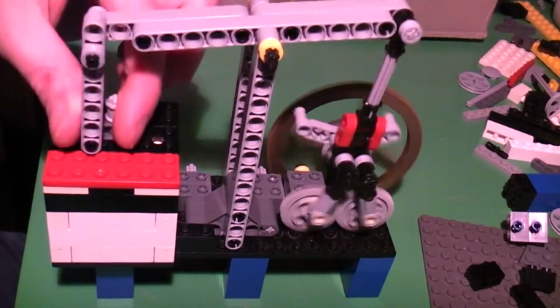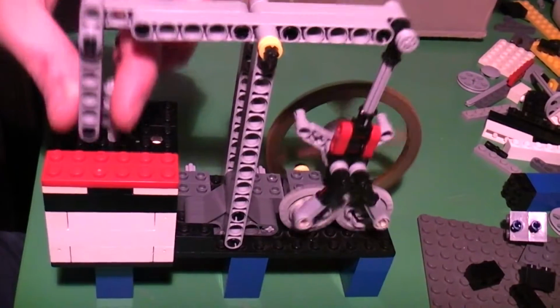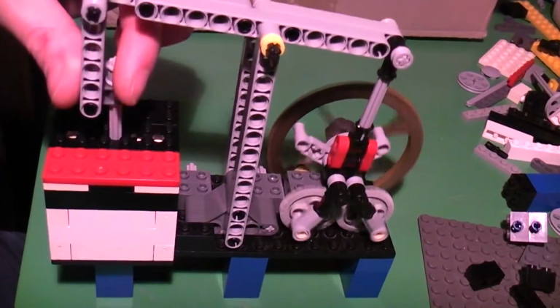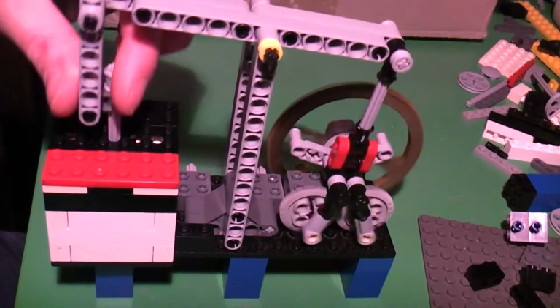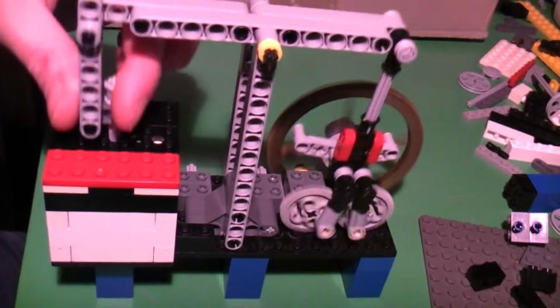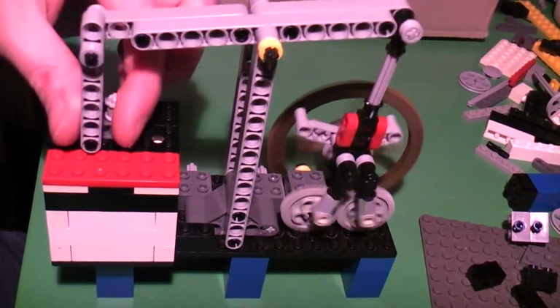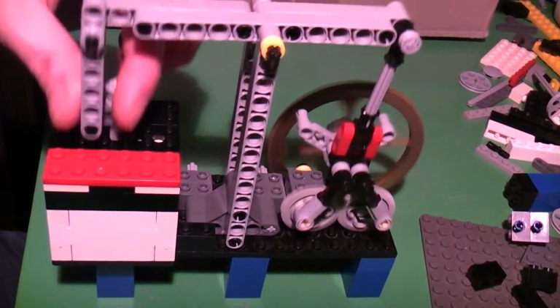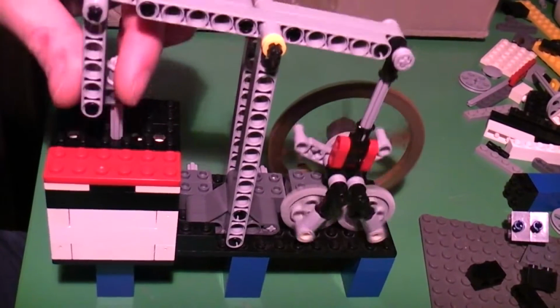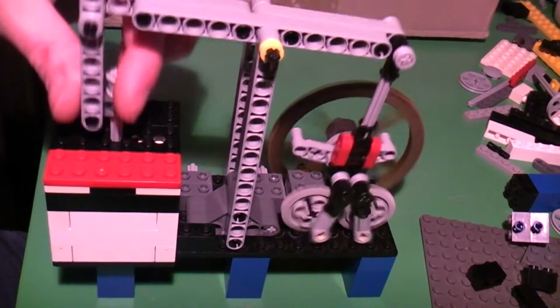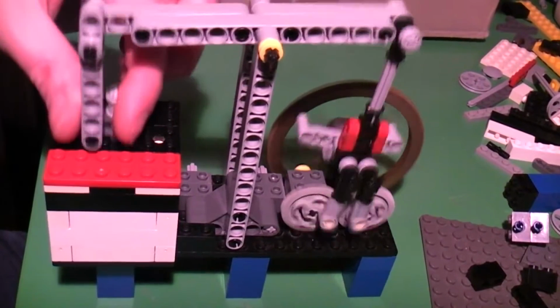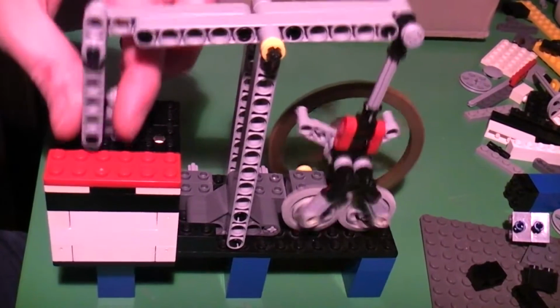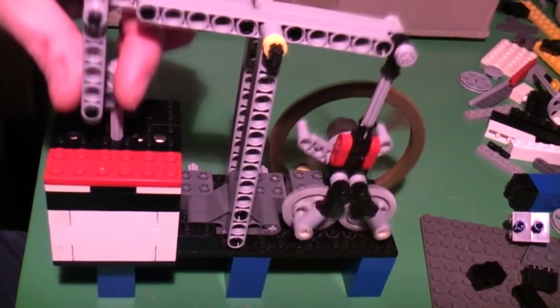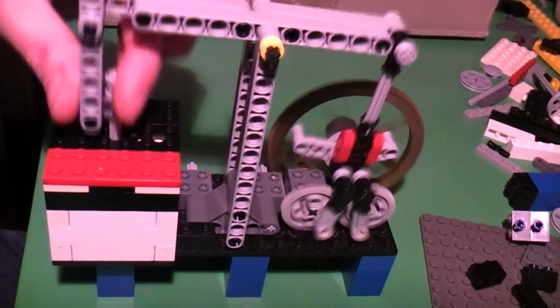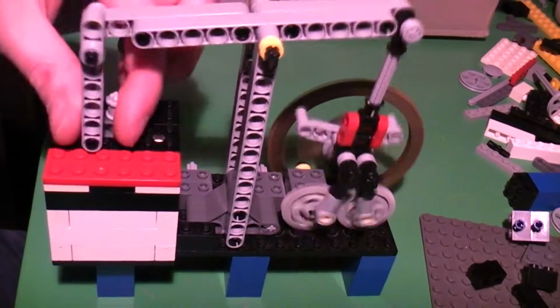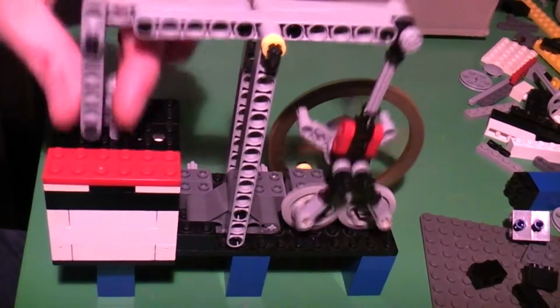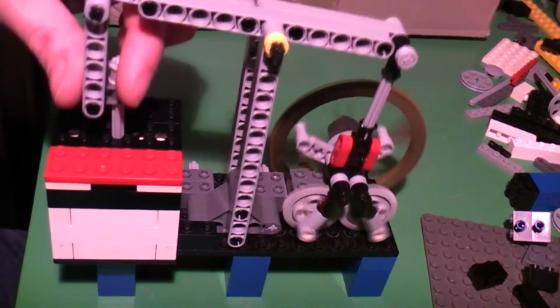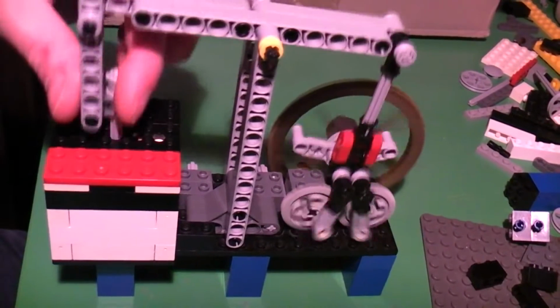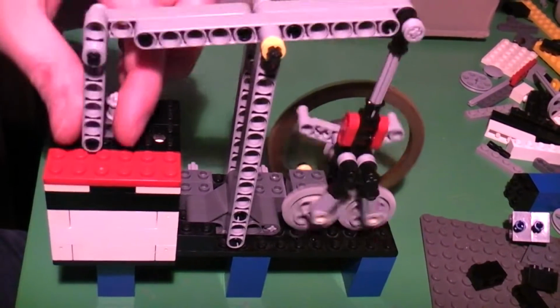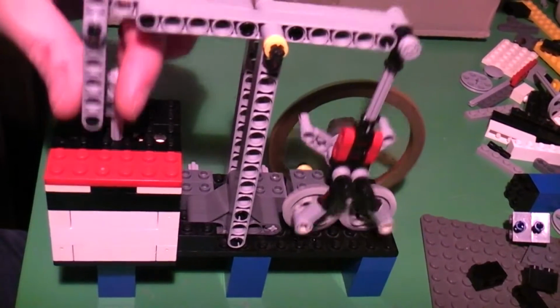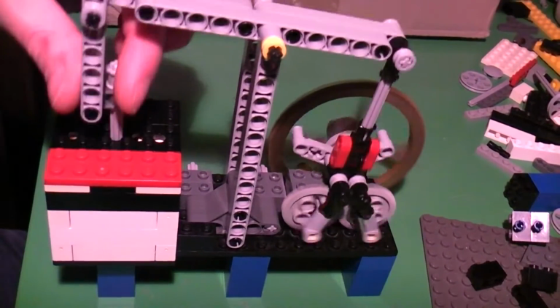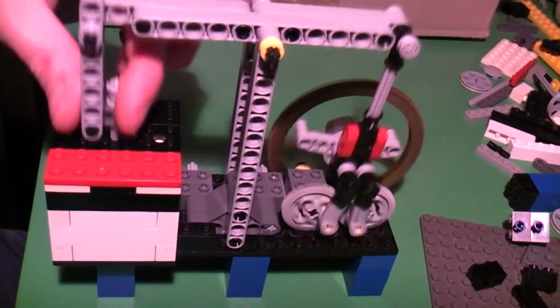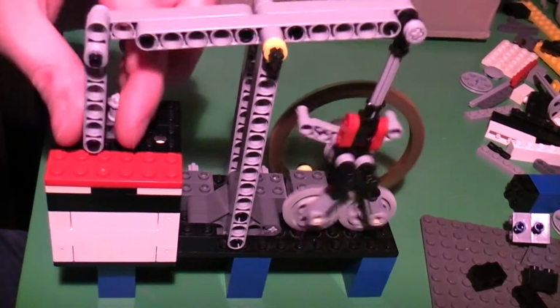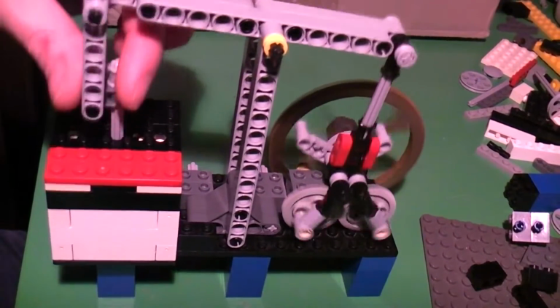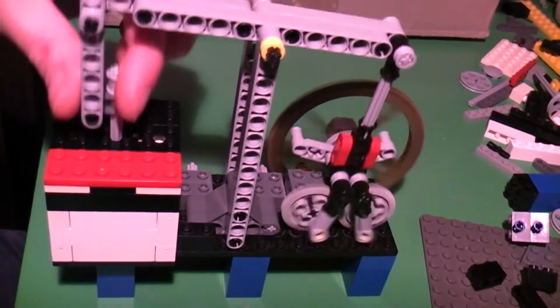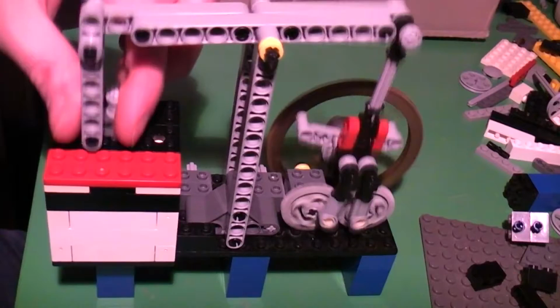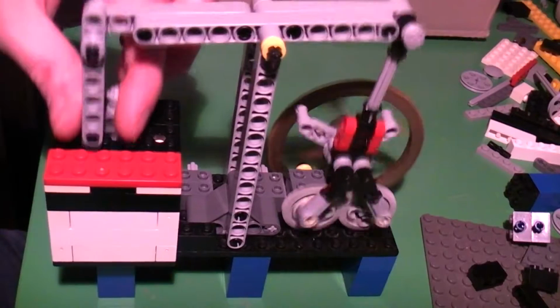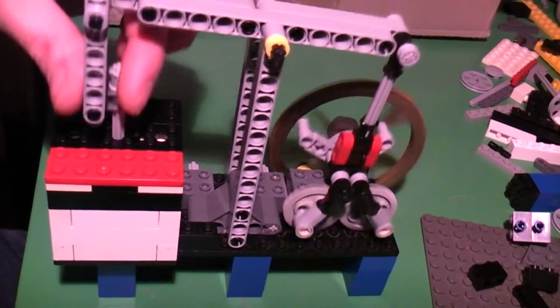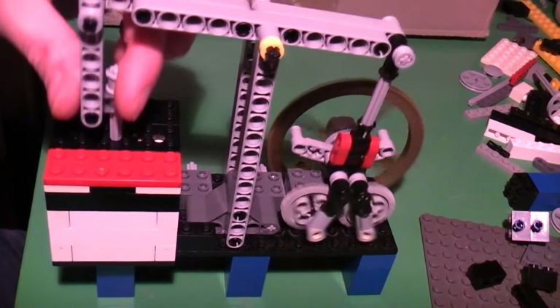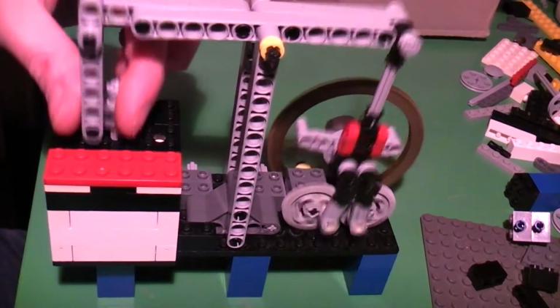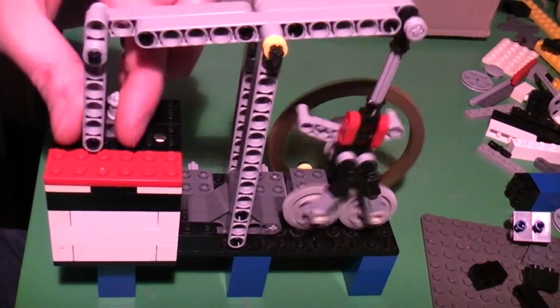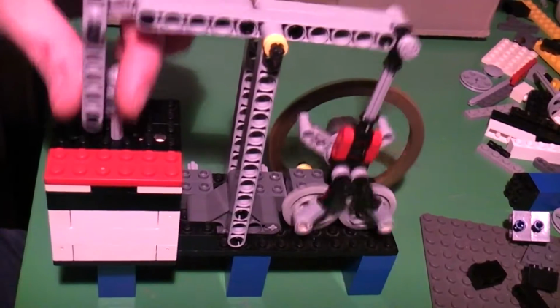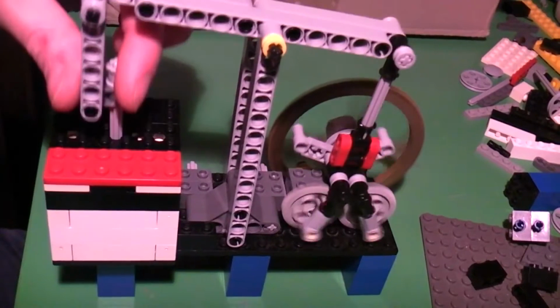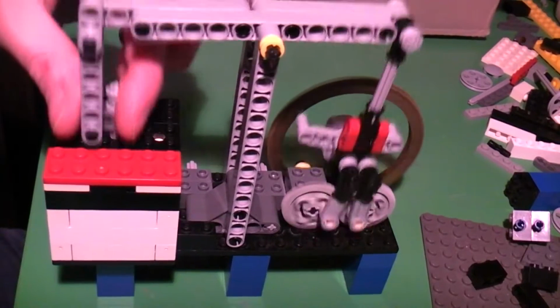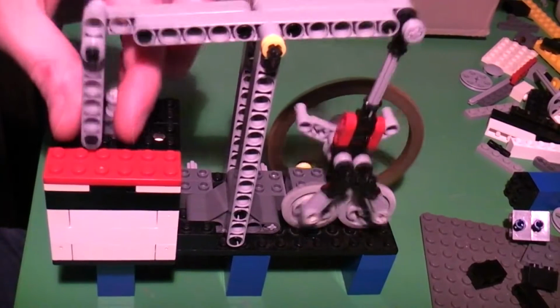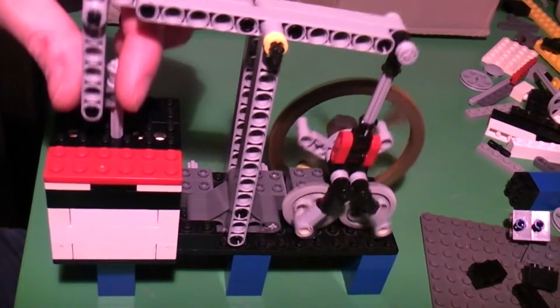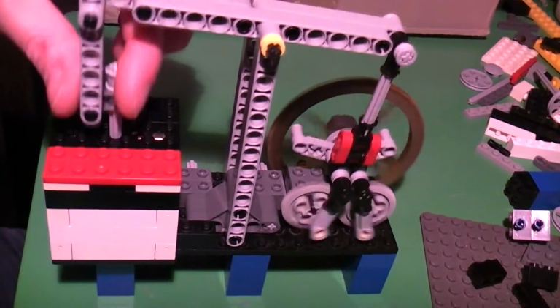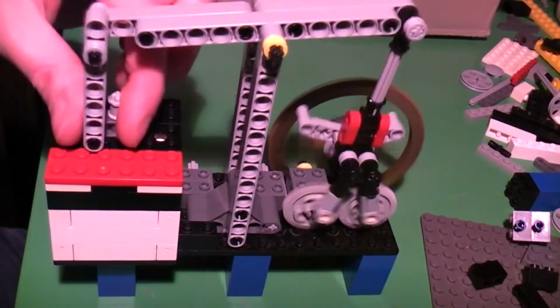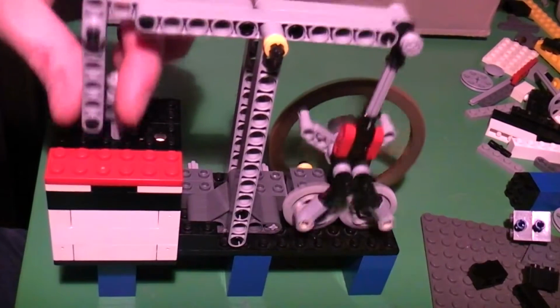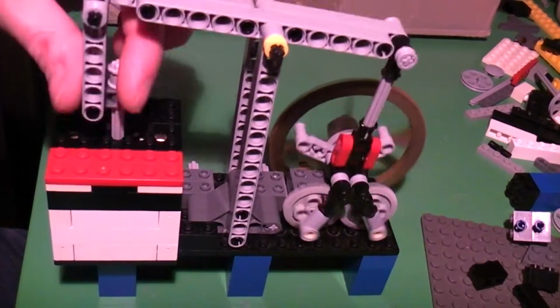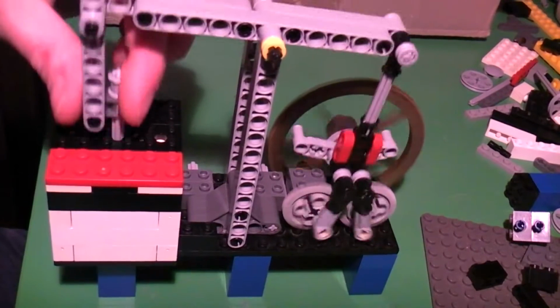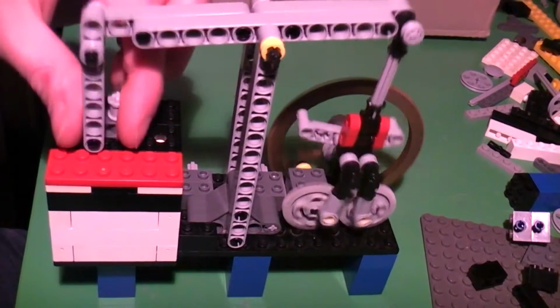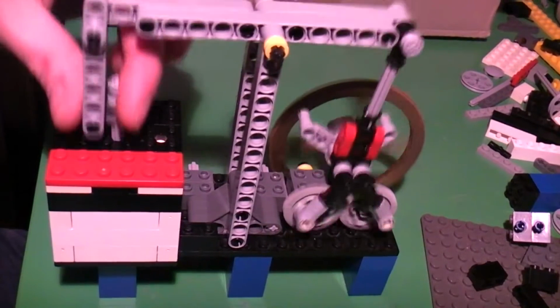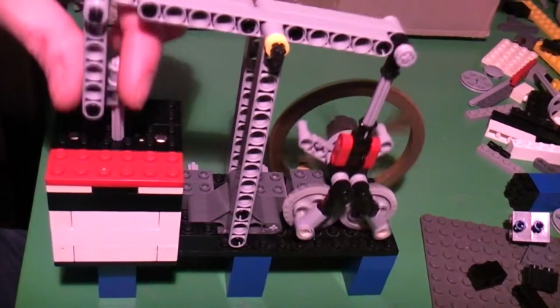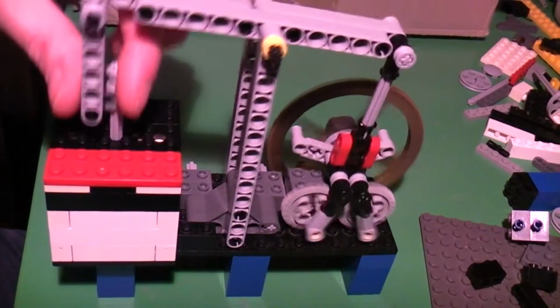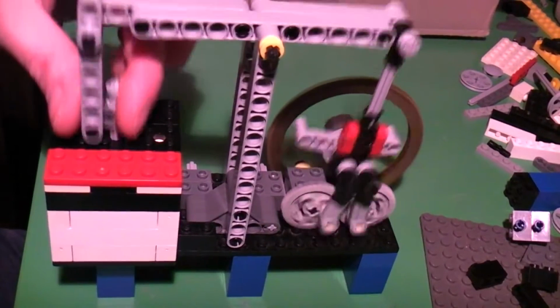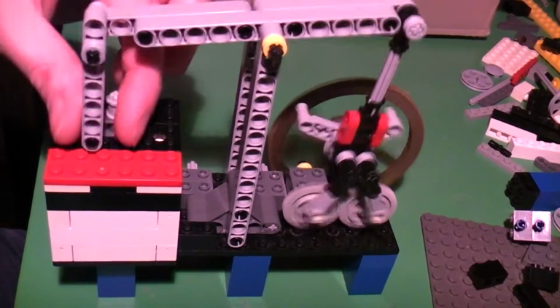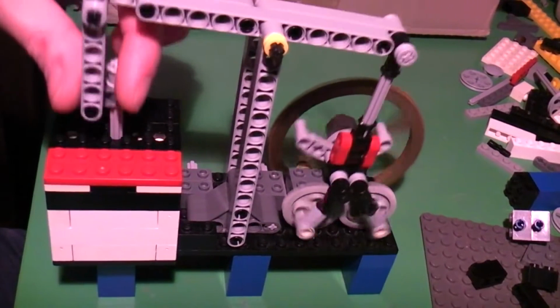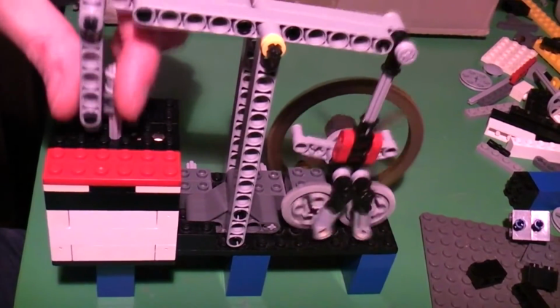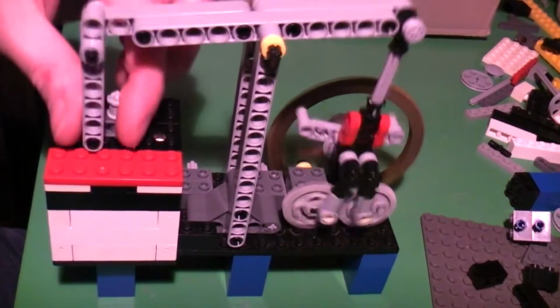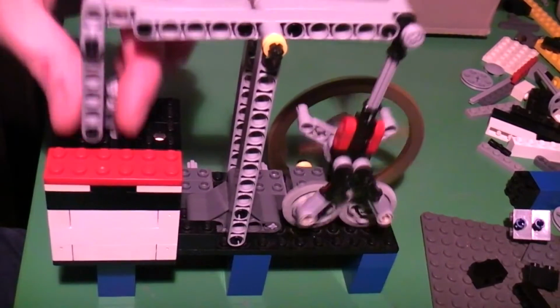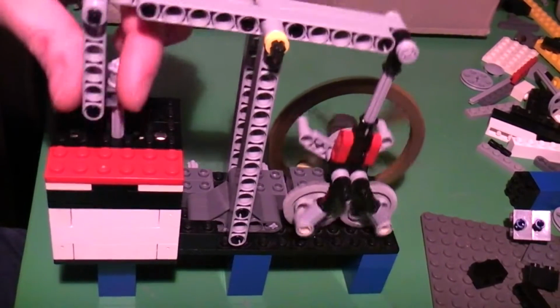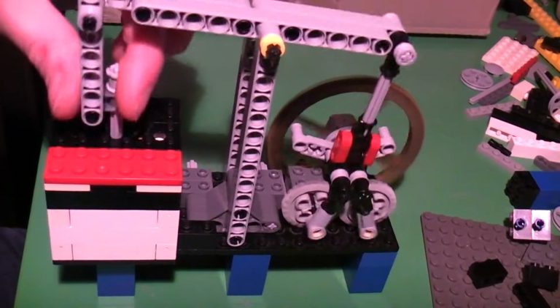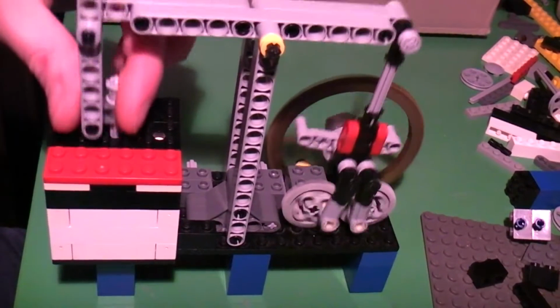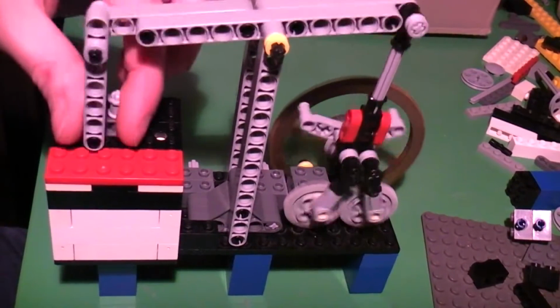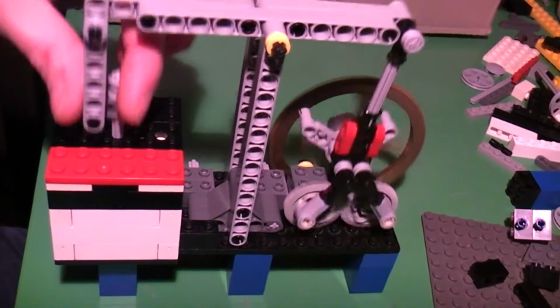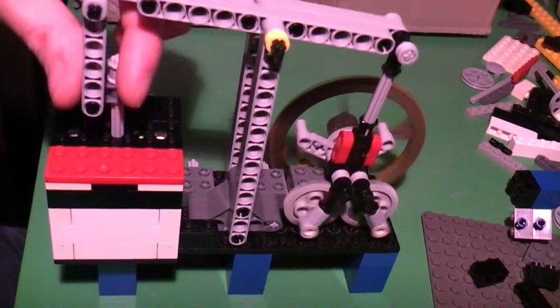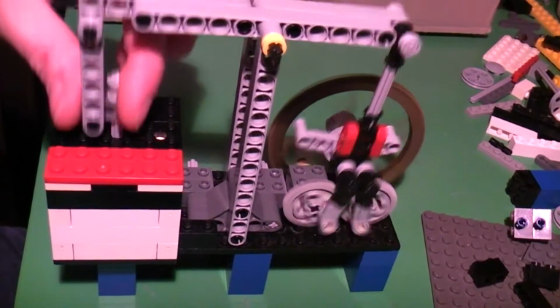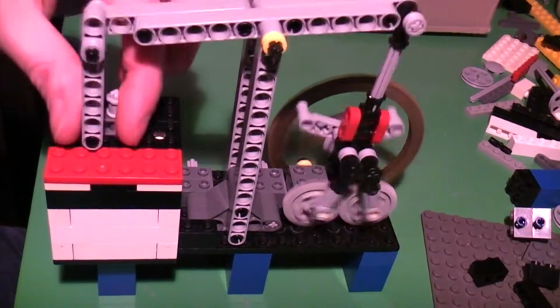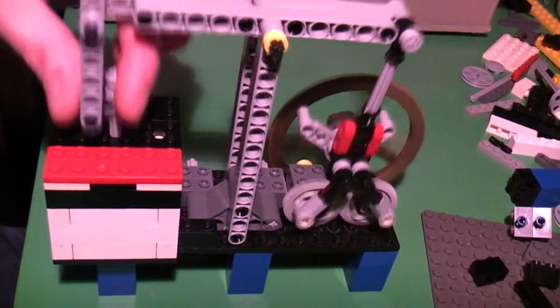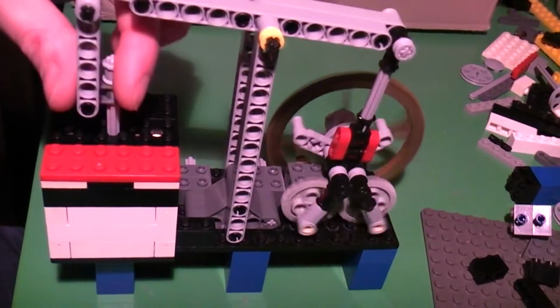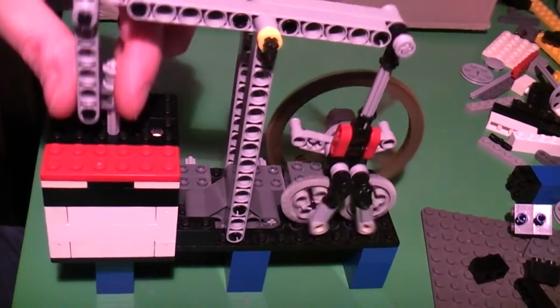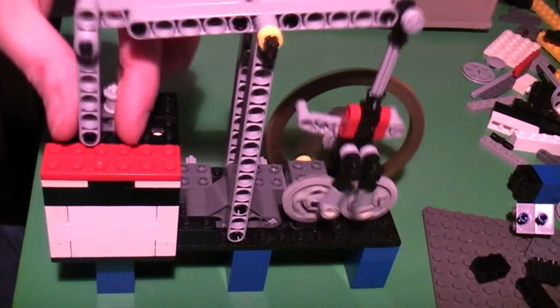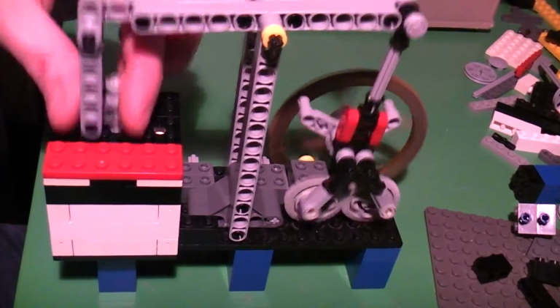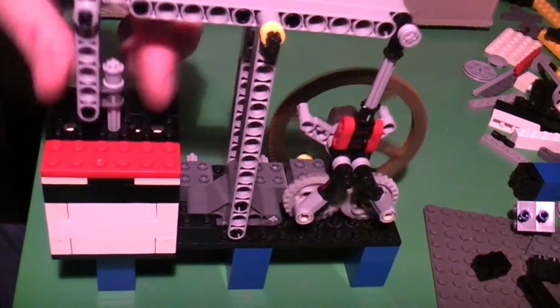I wanted to see if the rhombic drive can also work in this configuration — so vertically. And it does look rather neat.